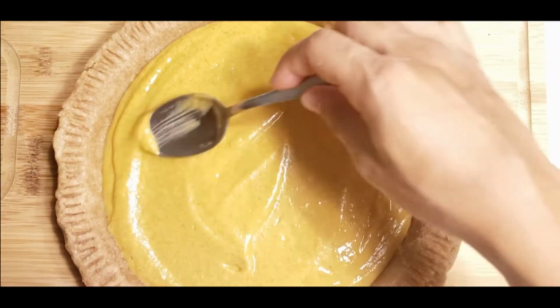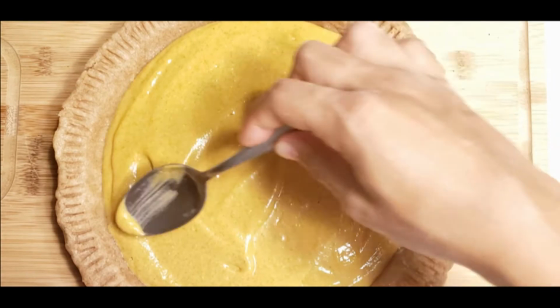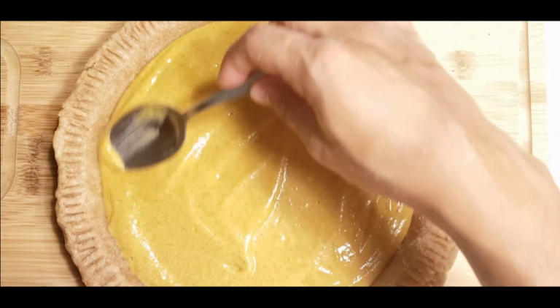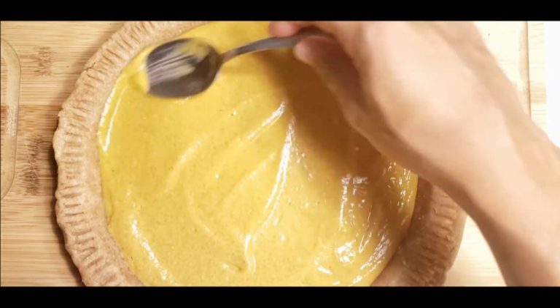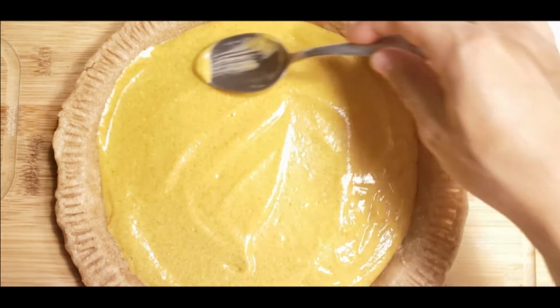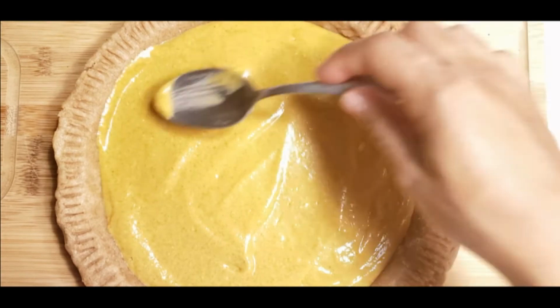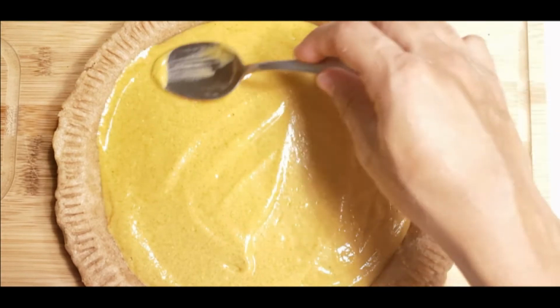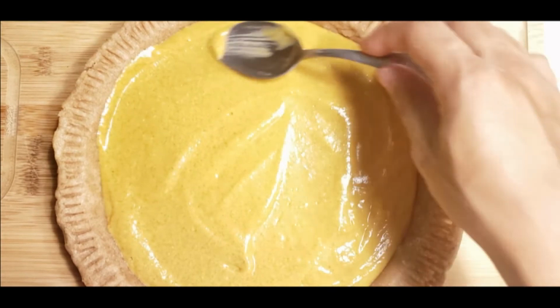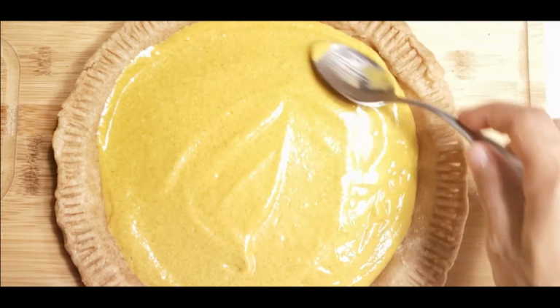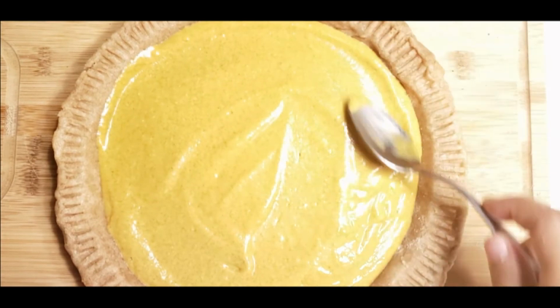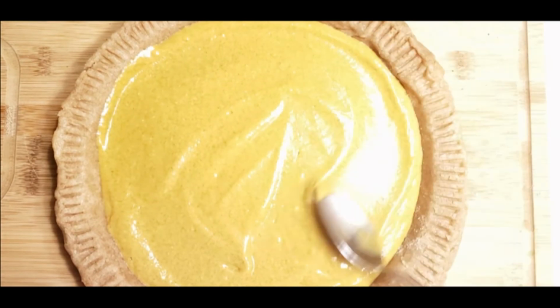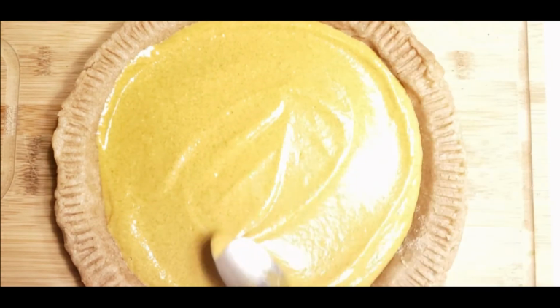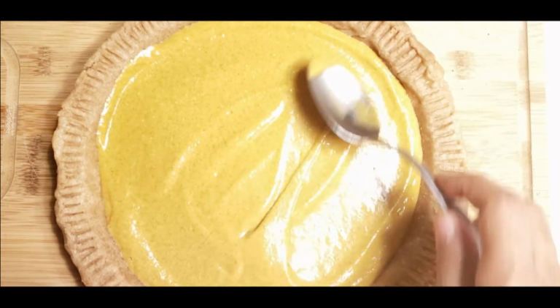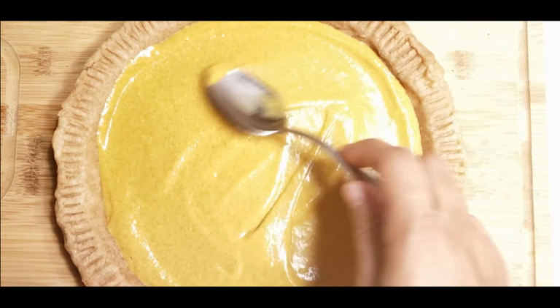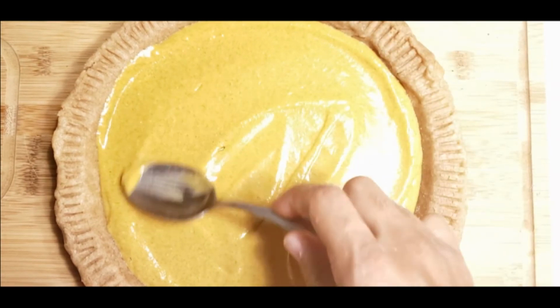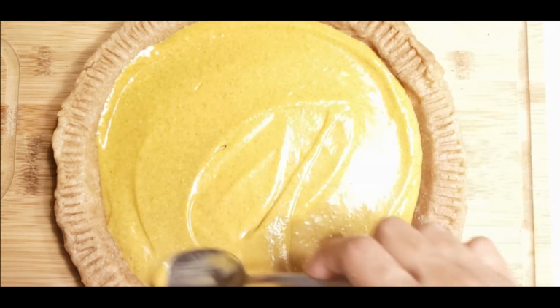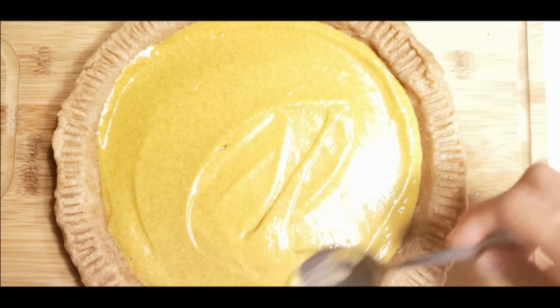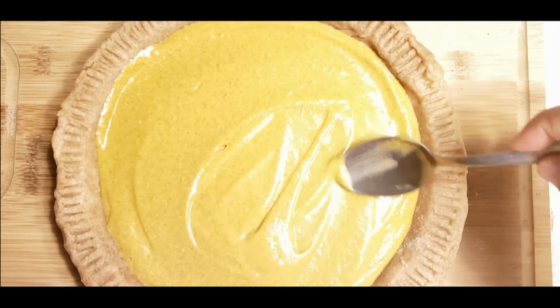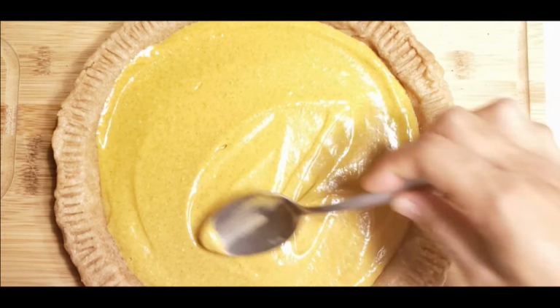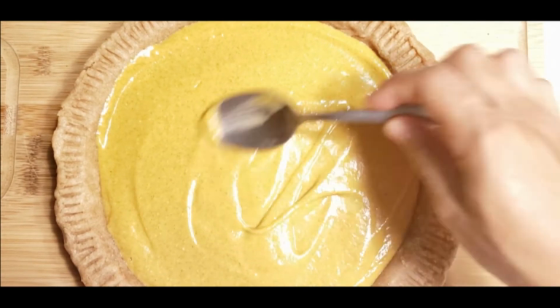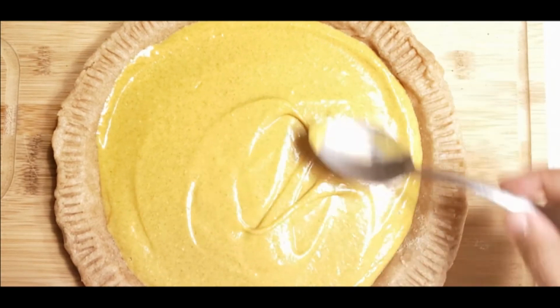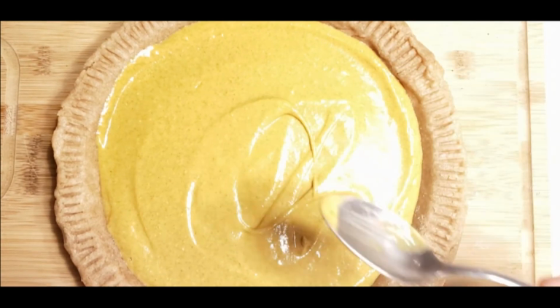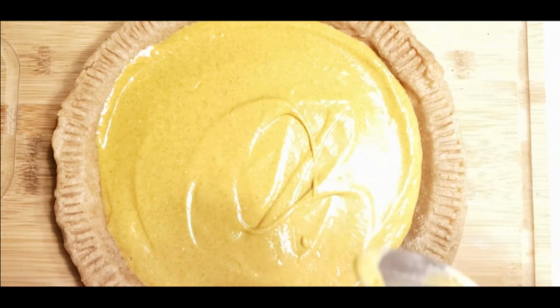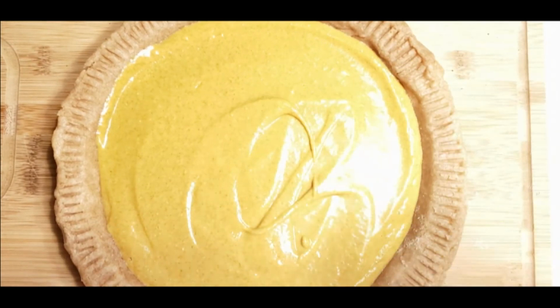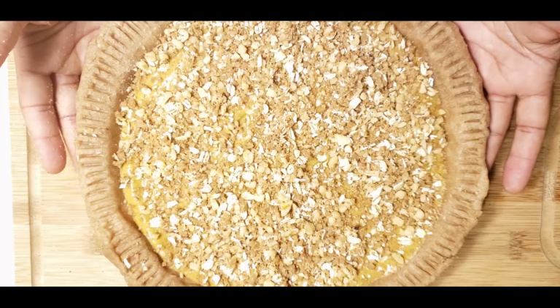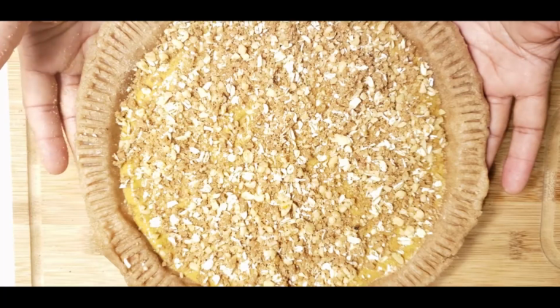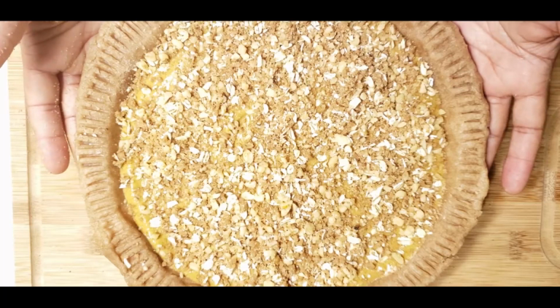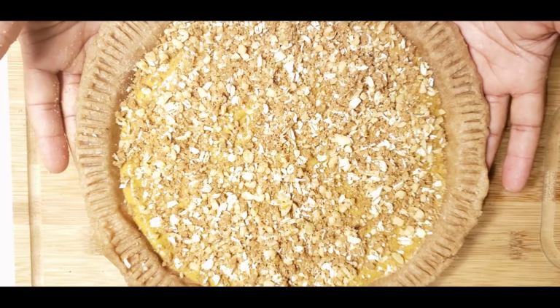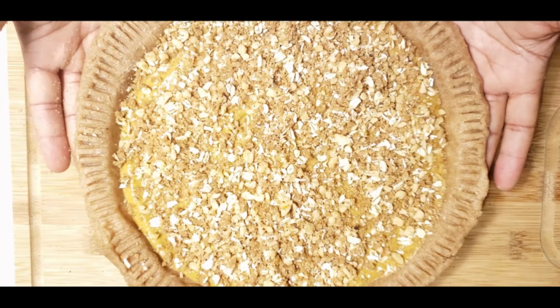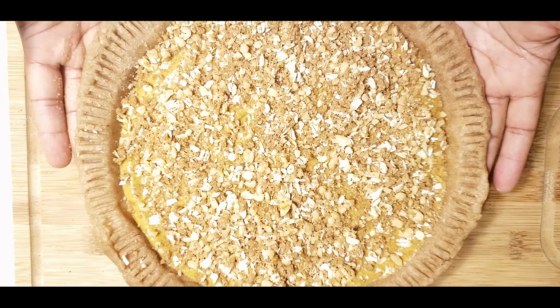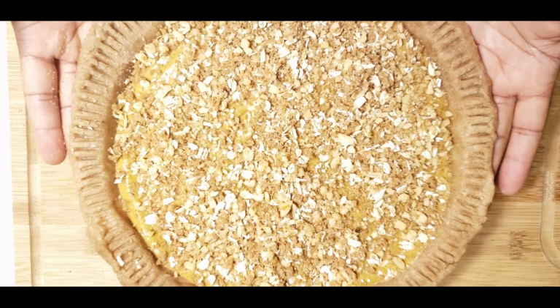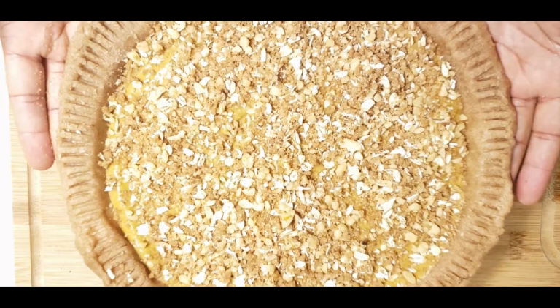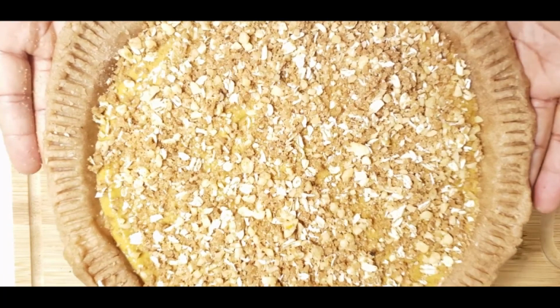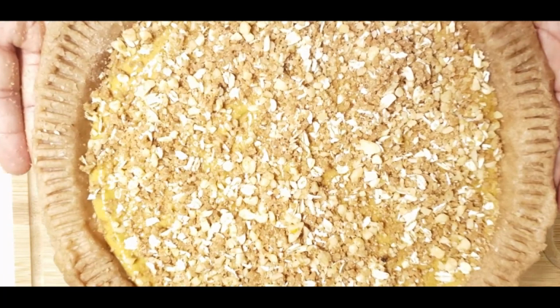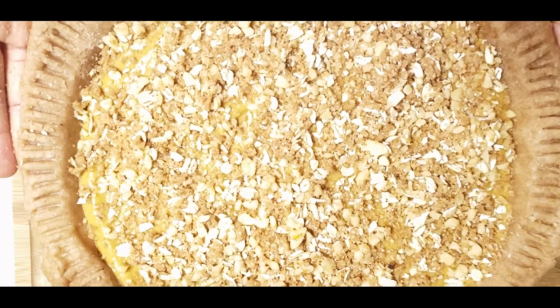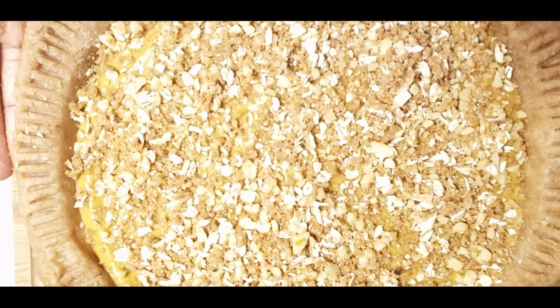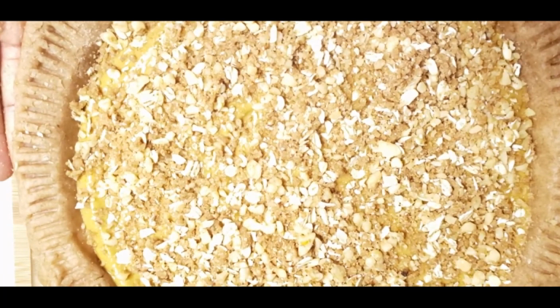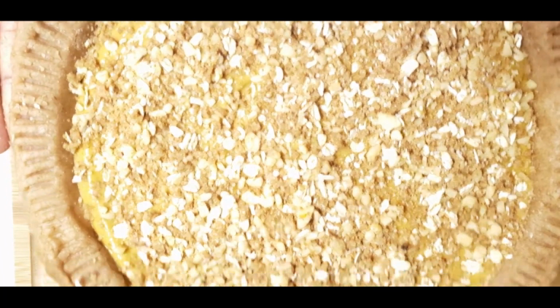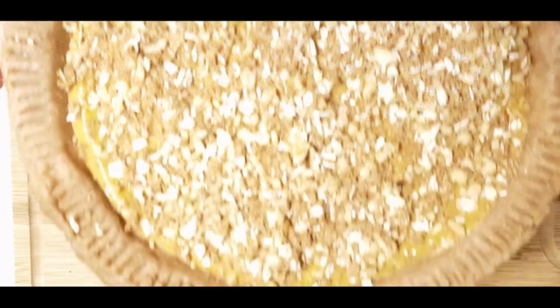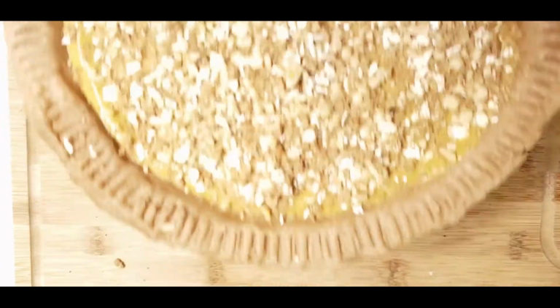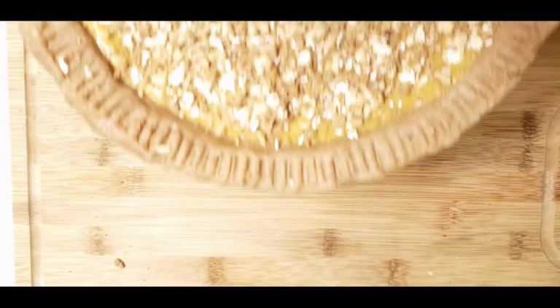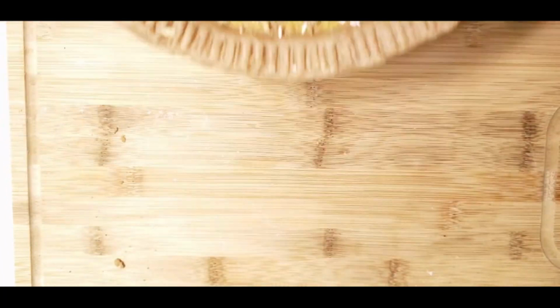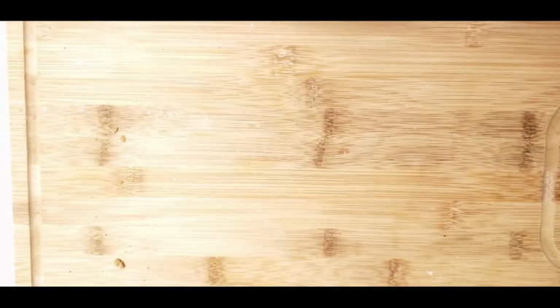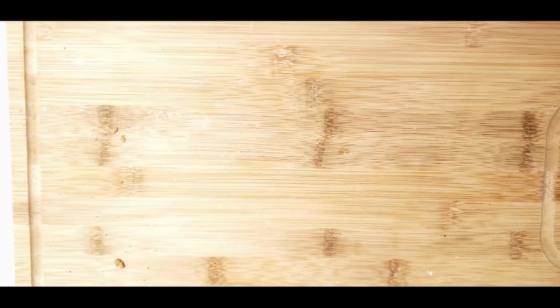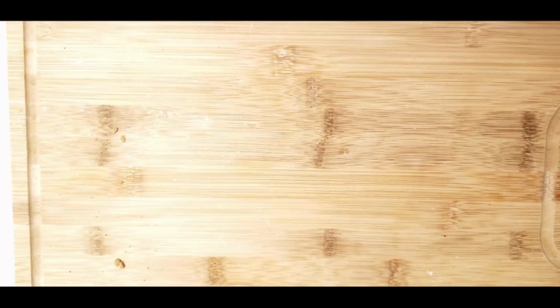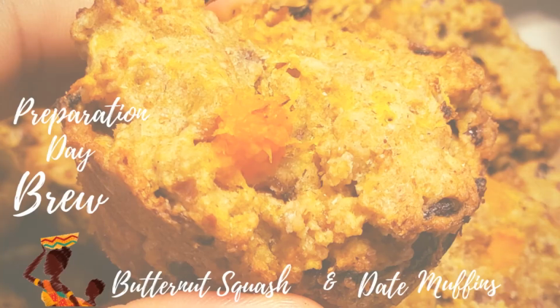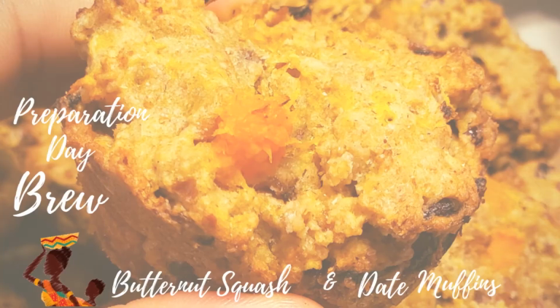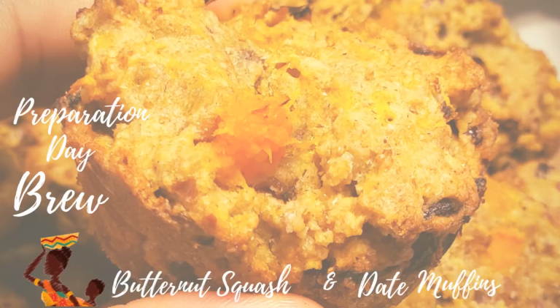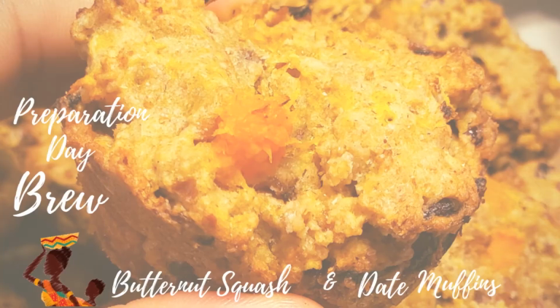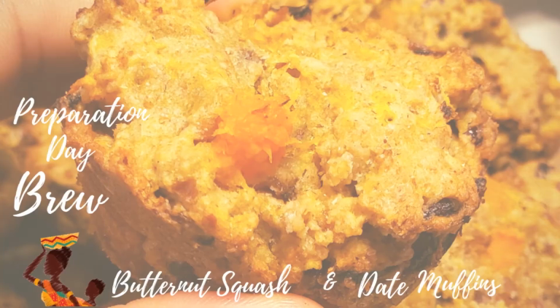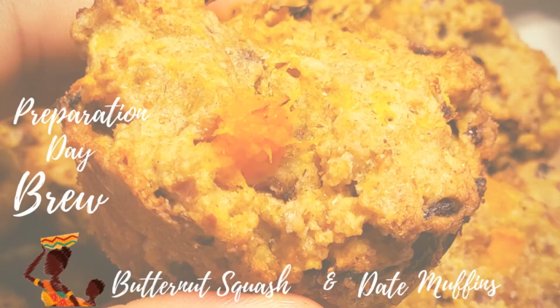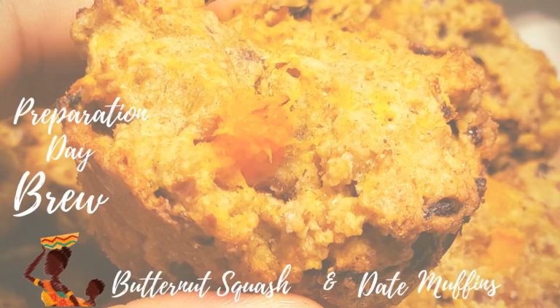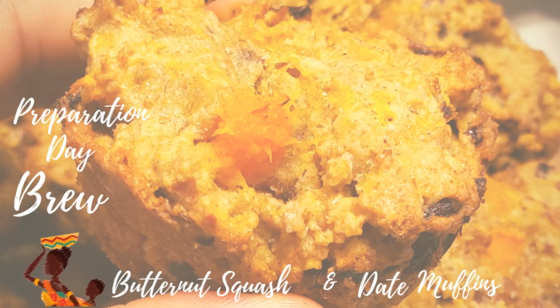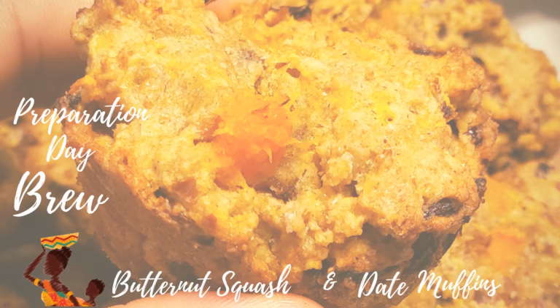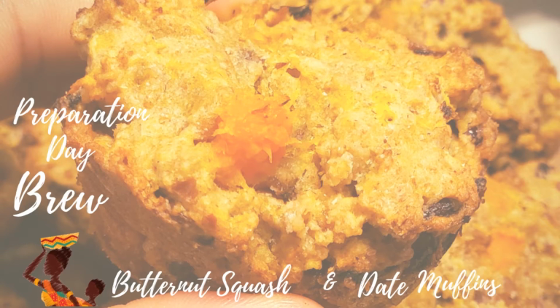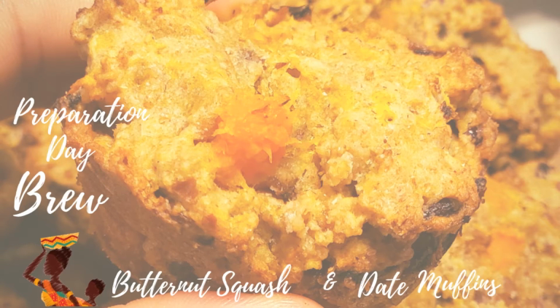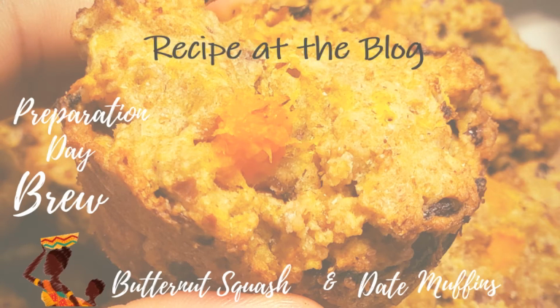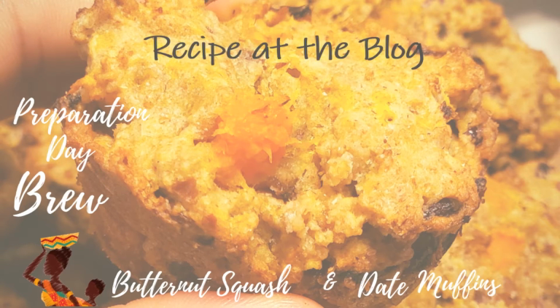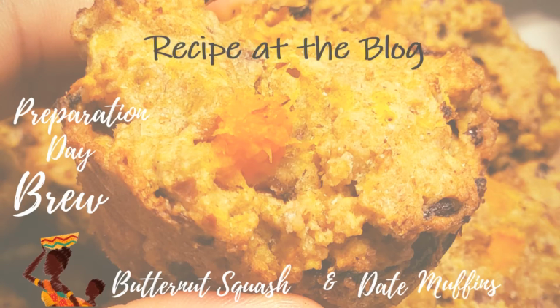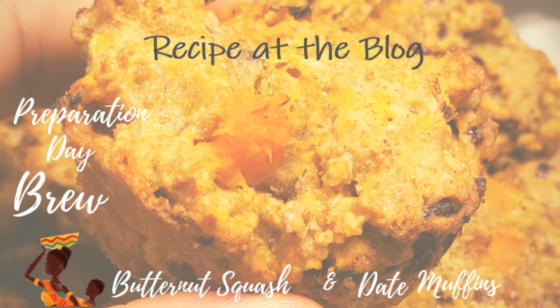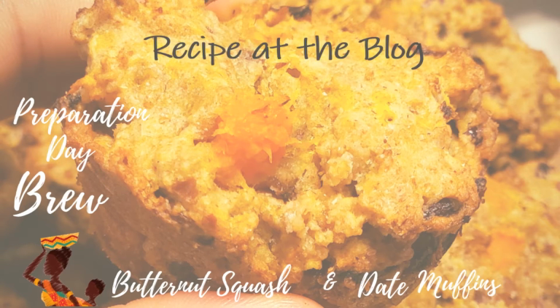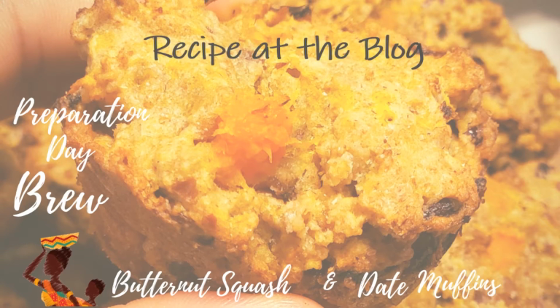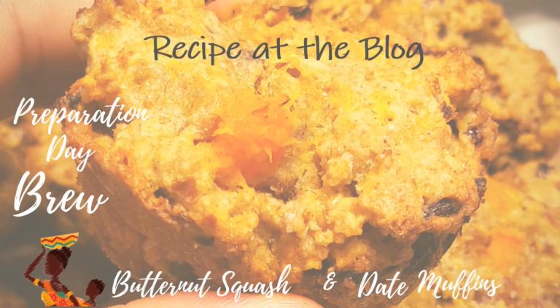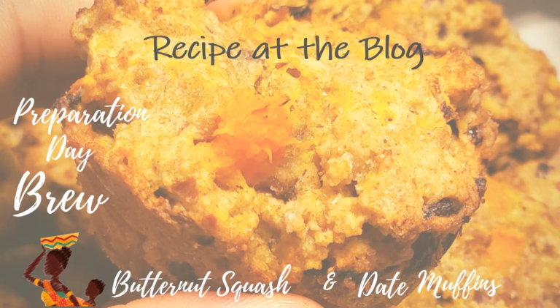This low-calorie, fiber-rich winter squash is versatile and easily added to both sweet and savory dishes.